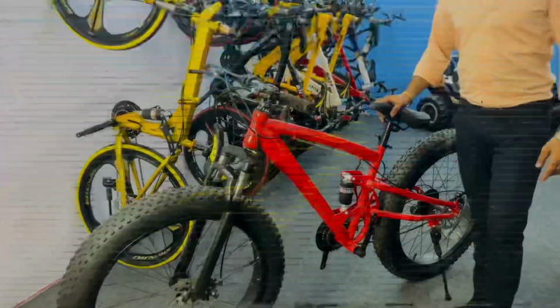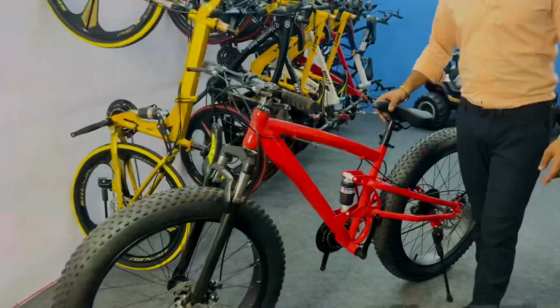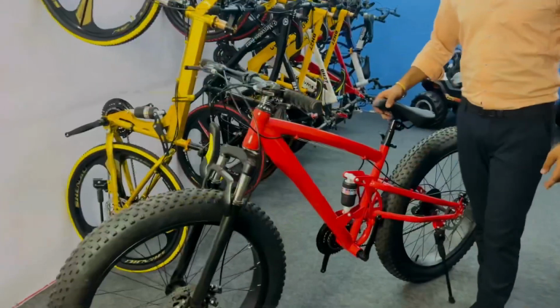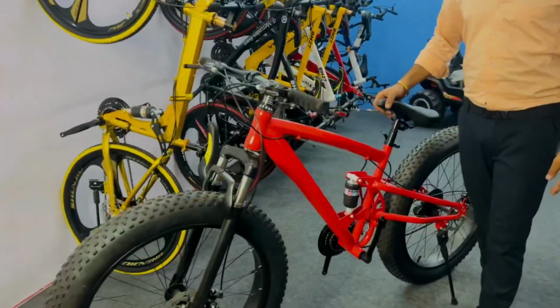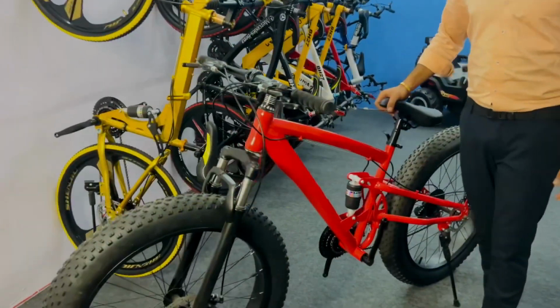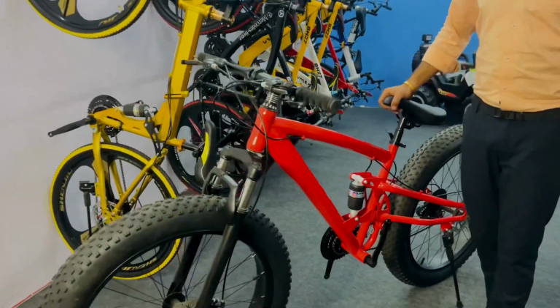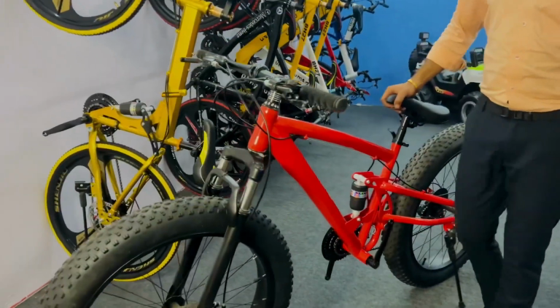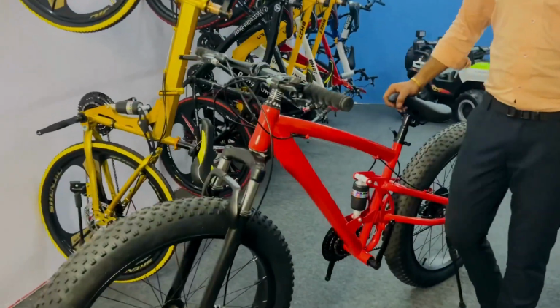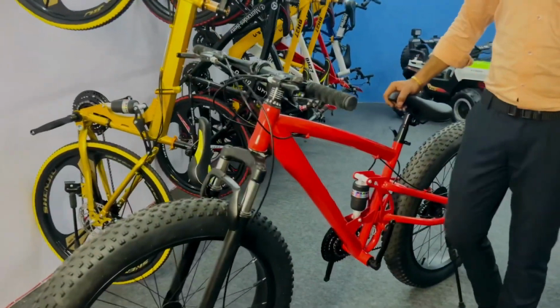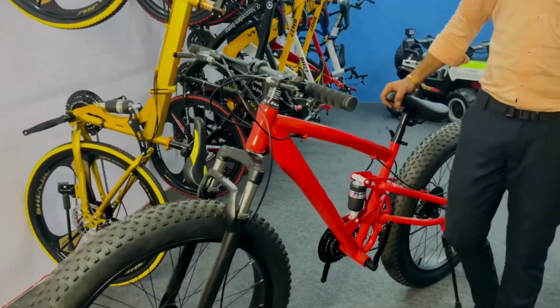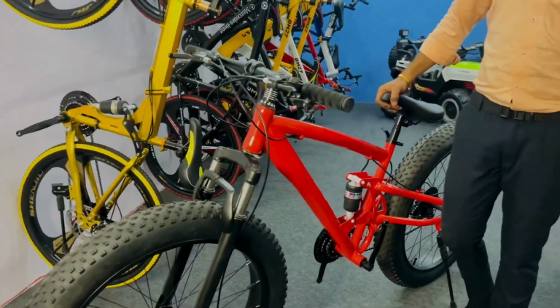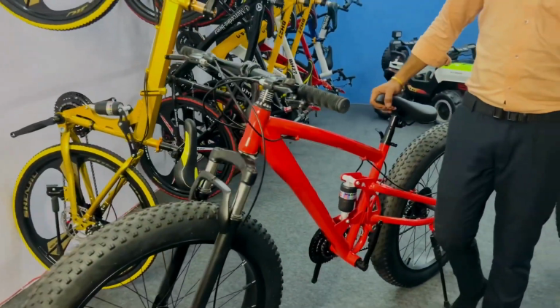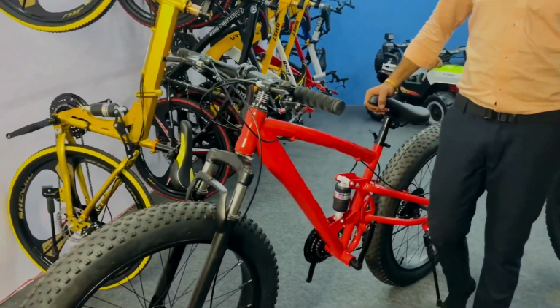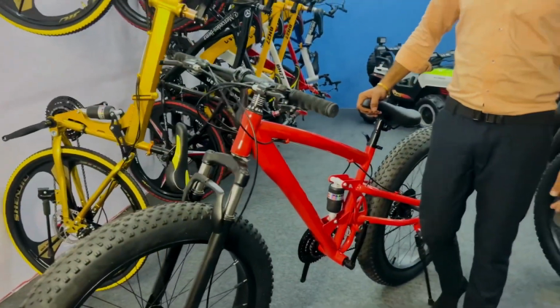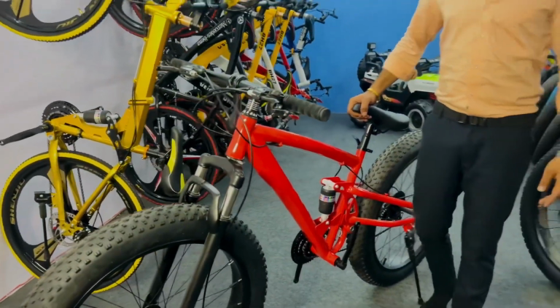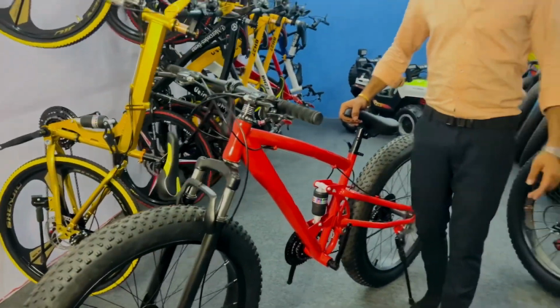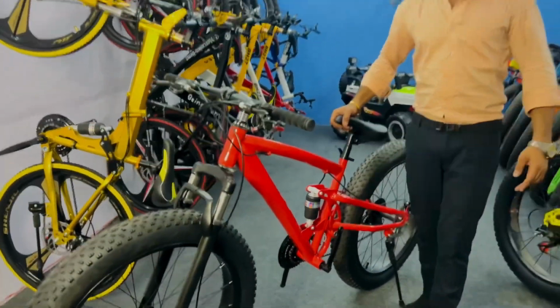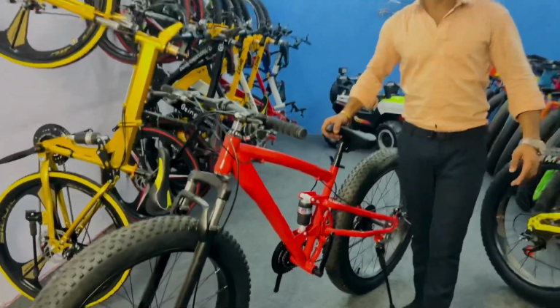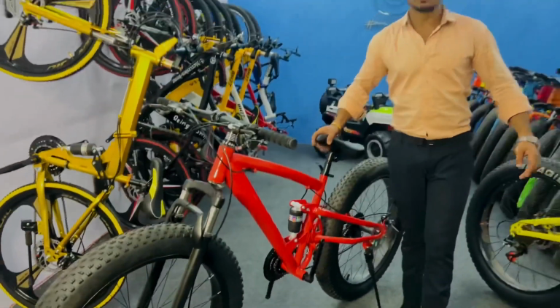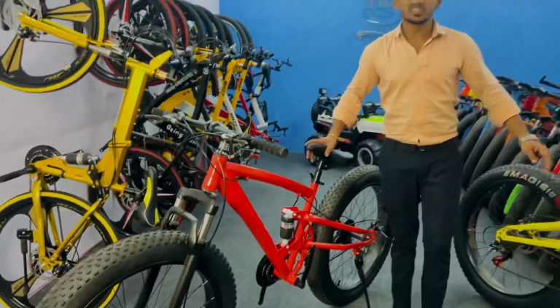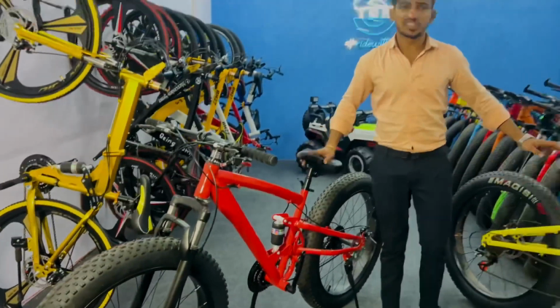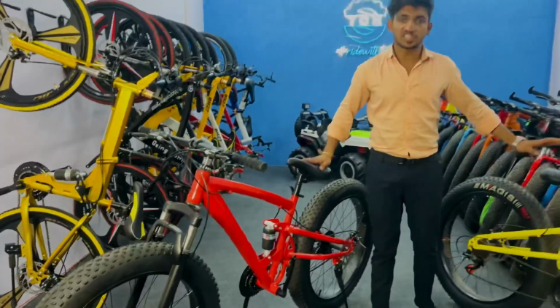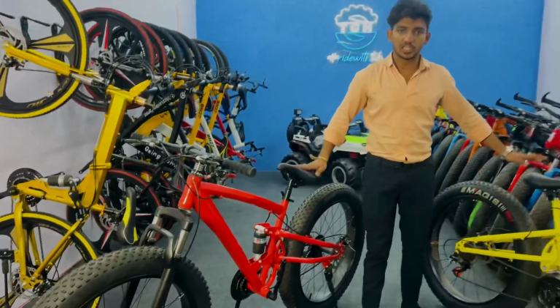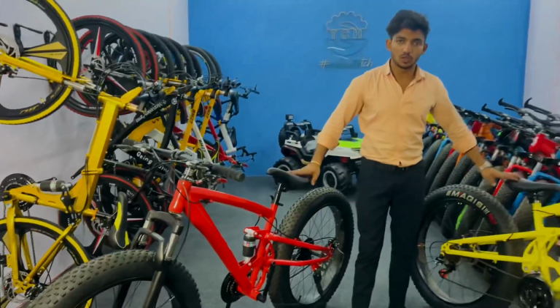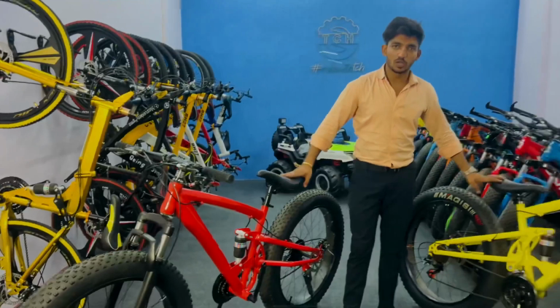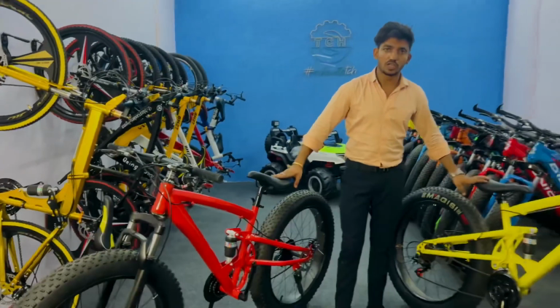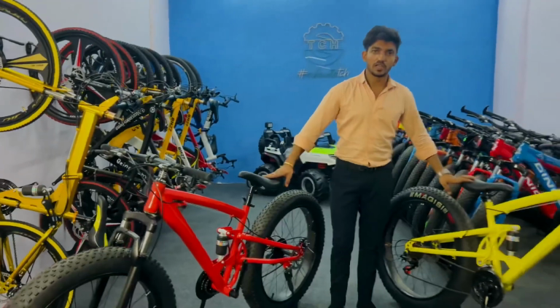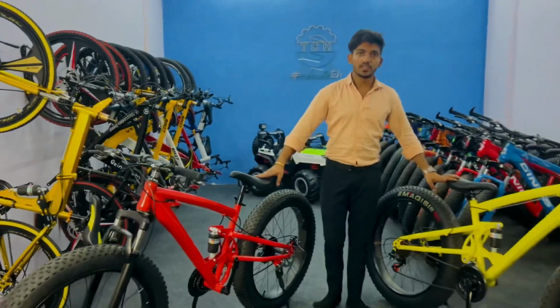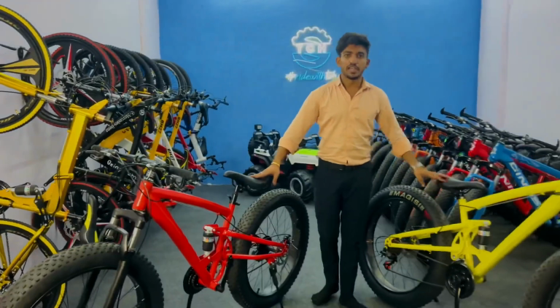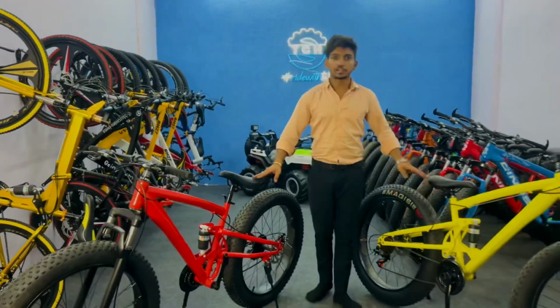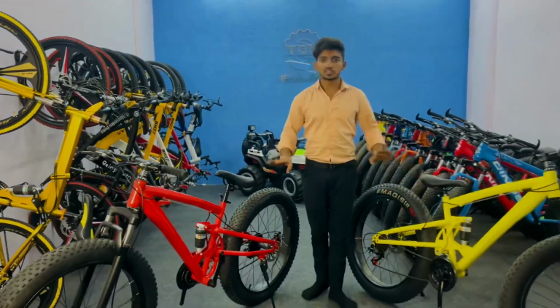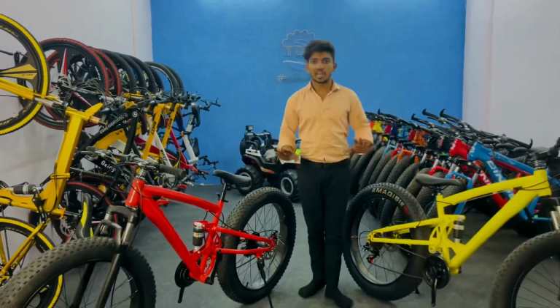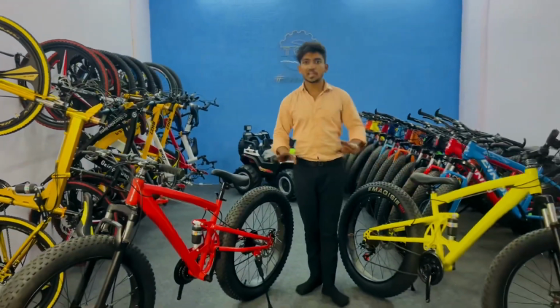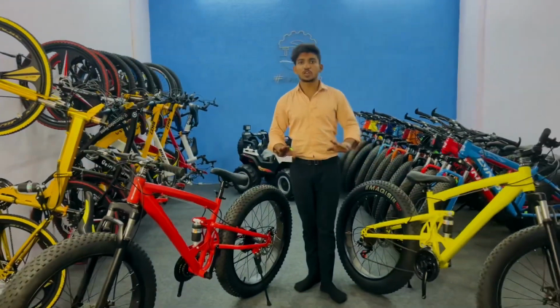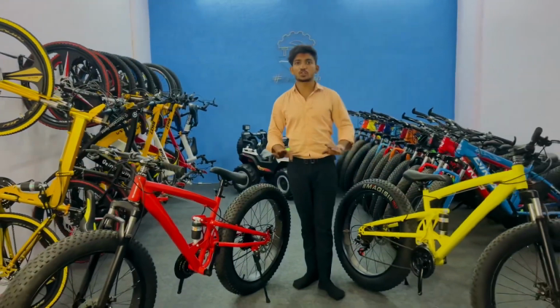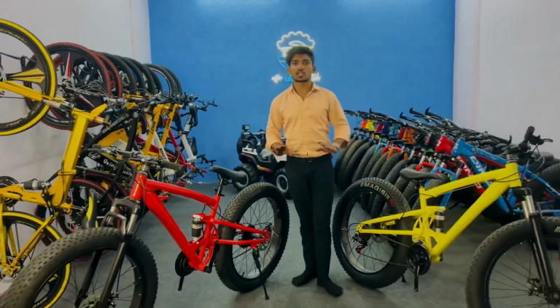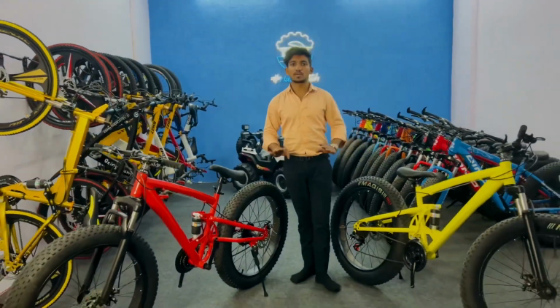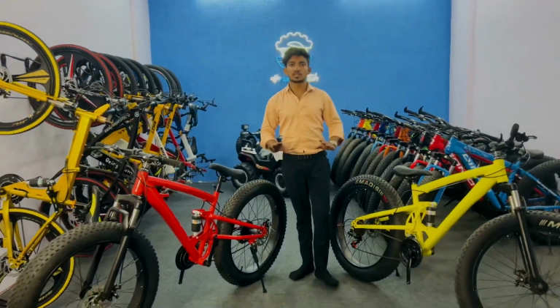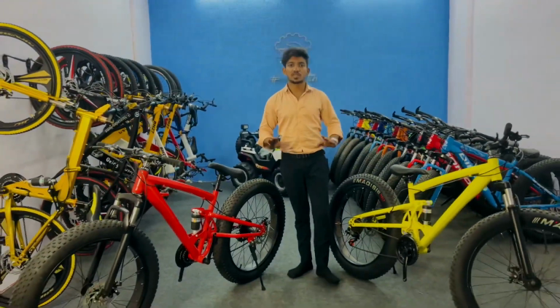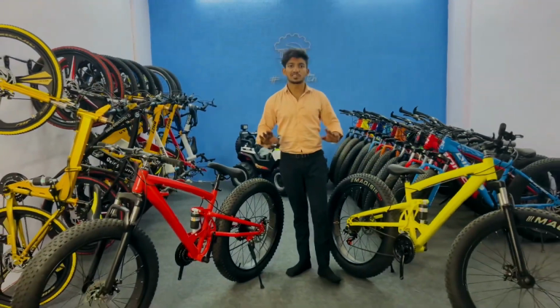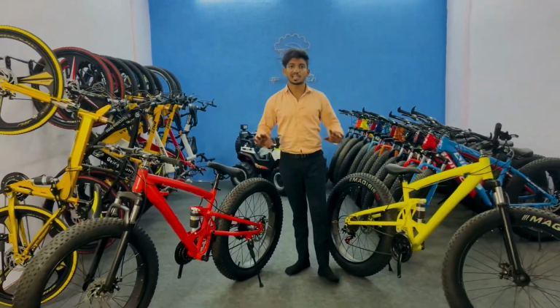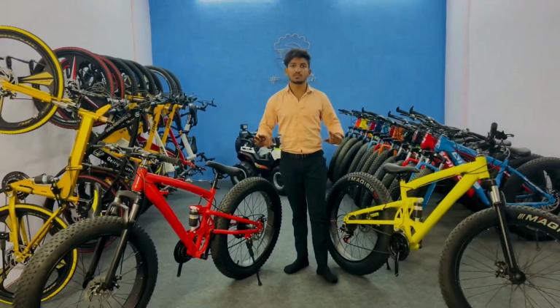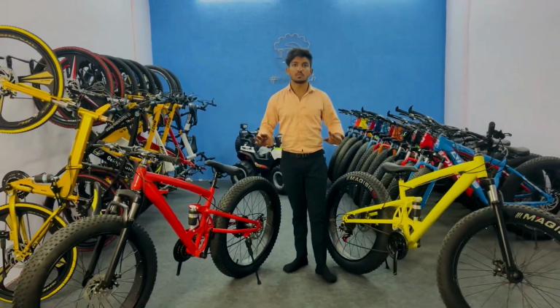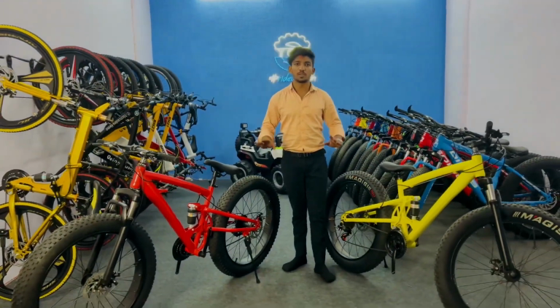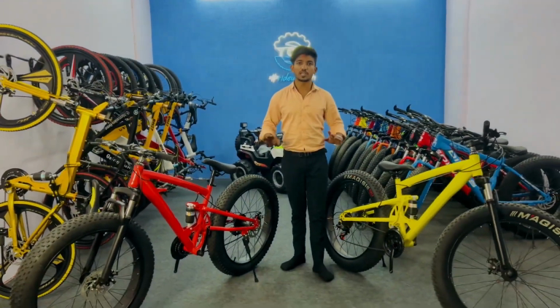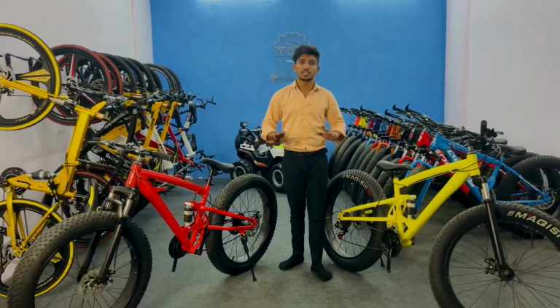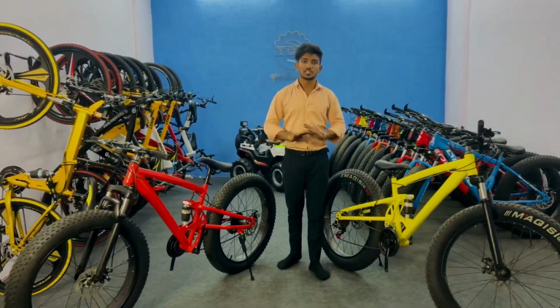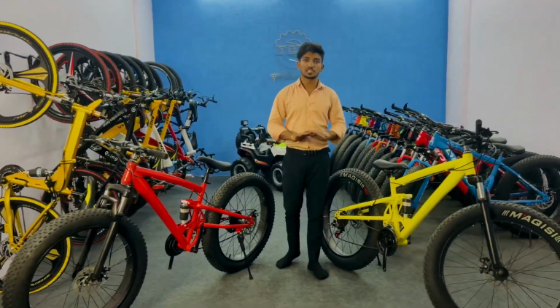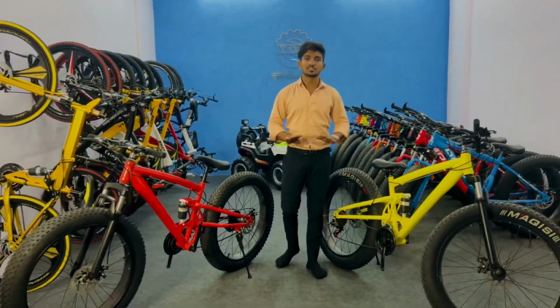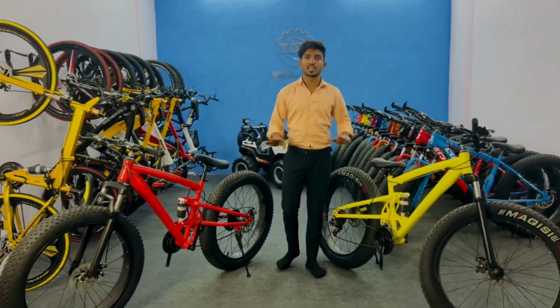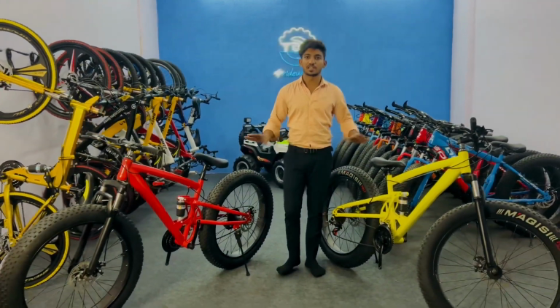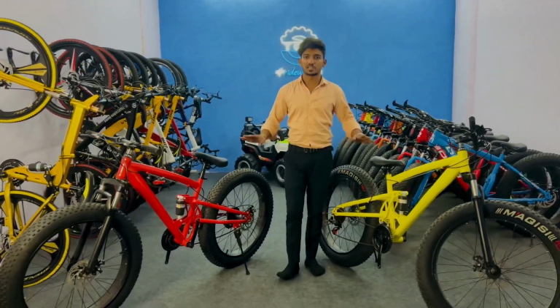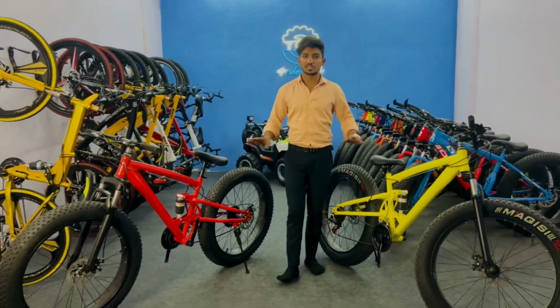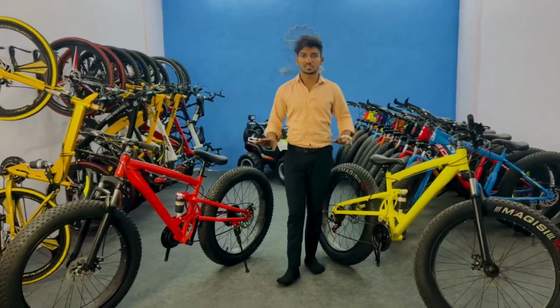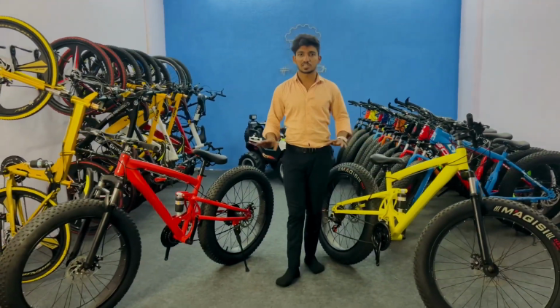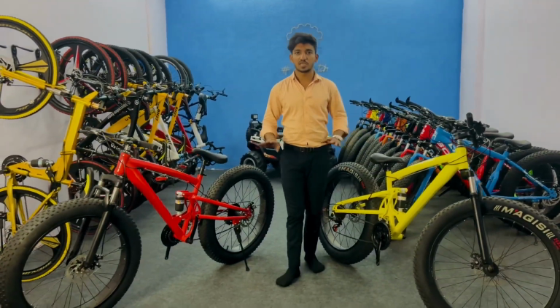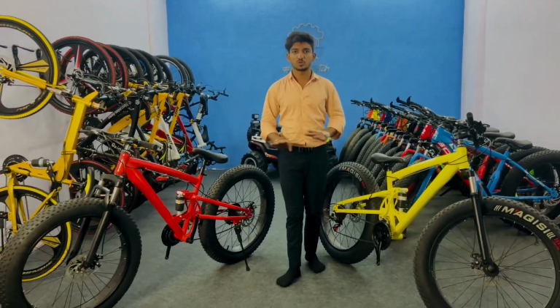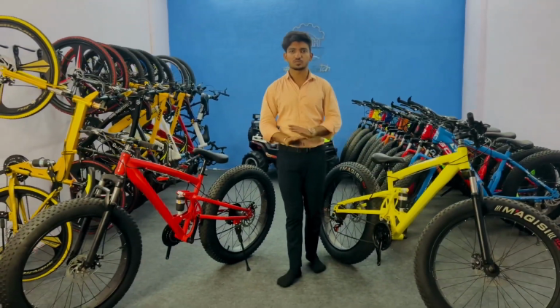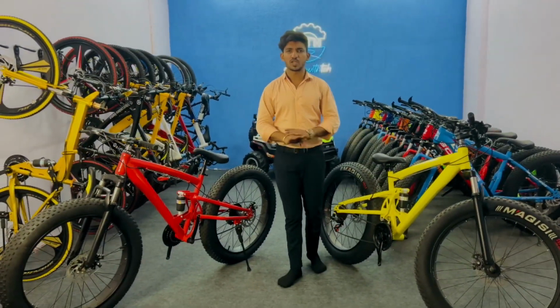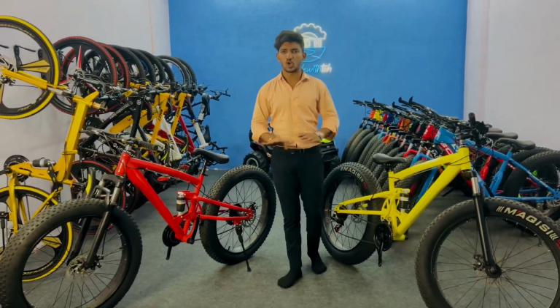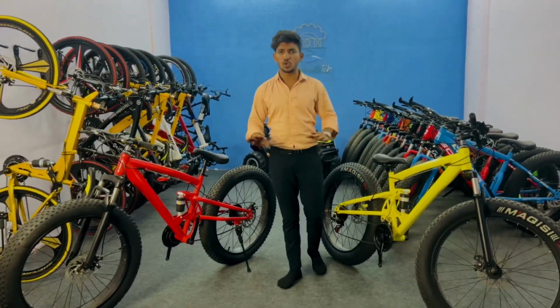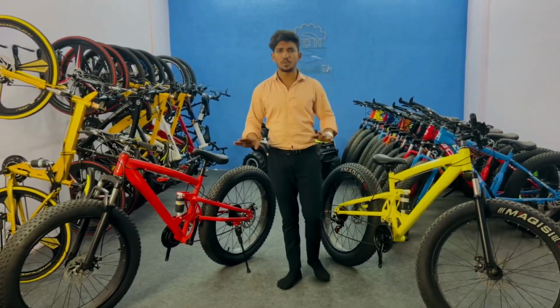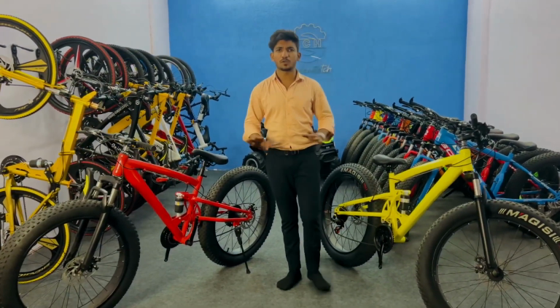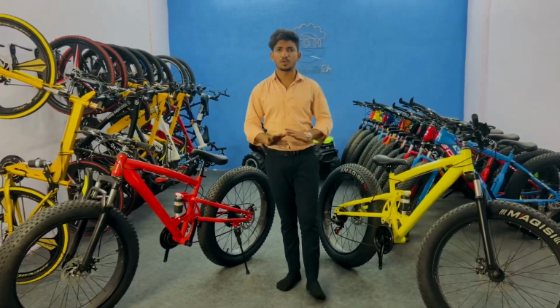The weight capacity is 160 kg. It's a side-fit cycle. You can easily ride the cycle. There is no problem.